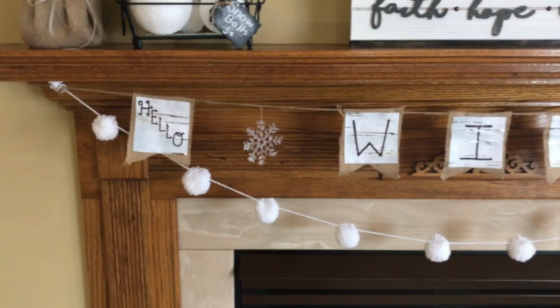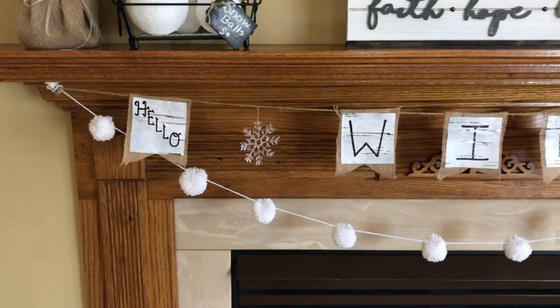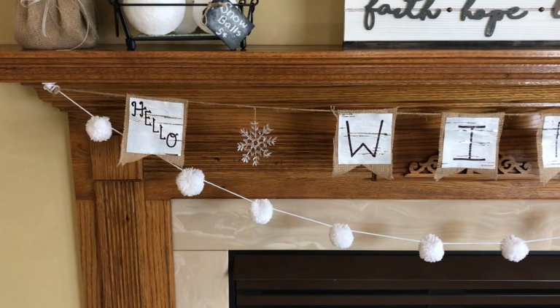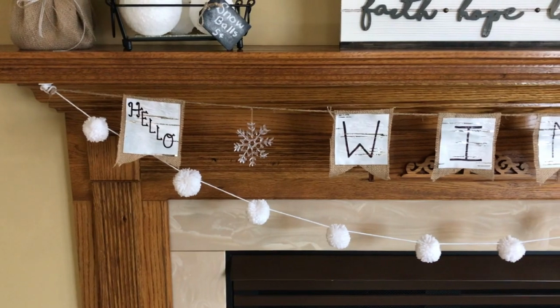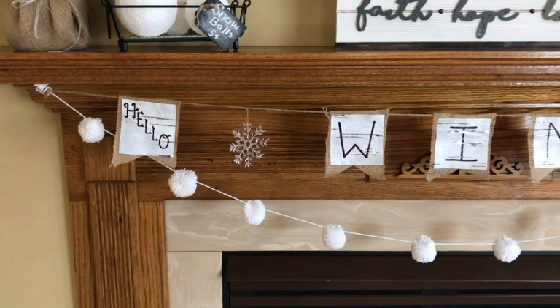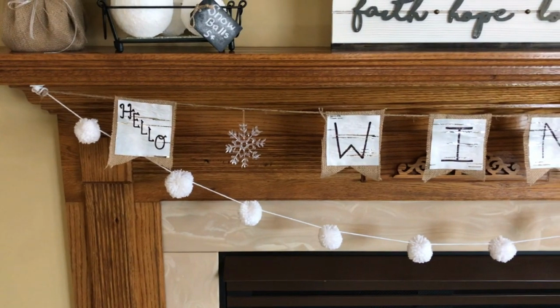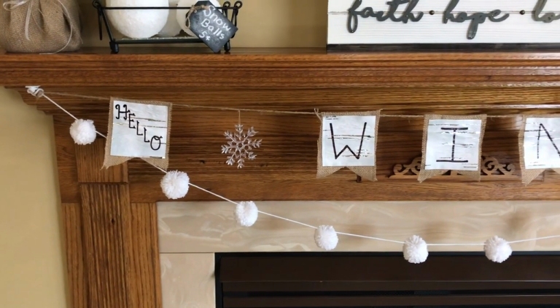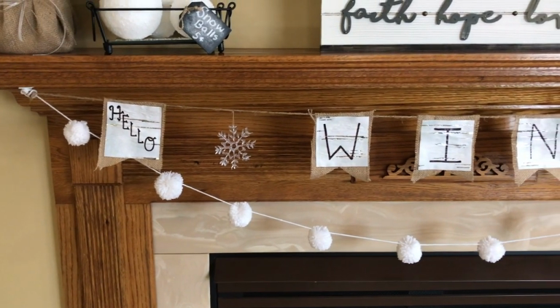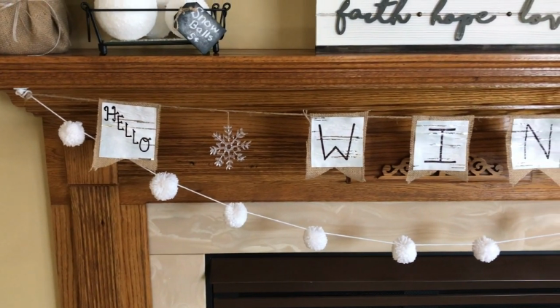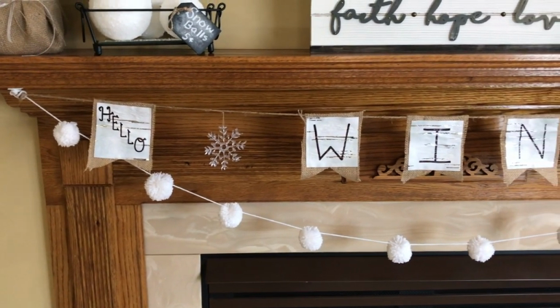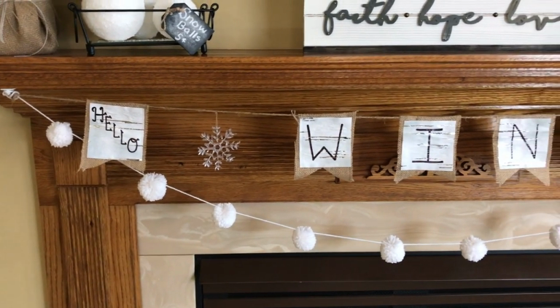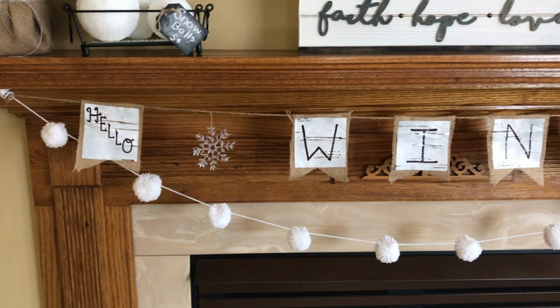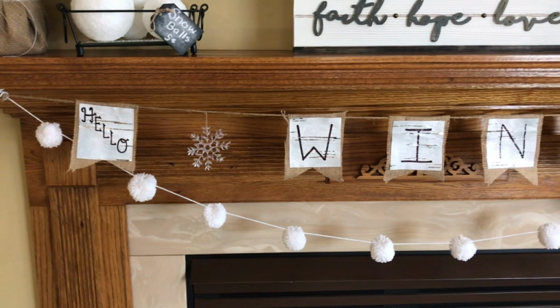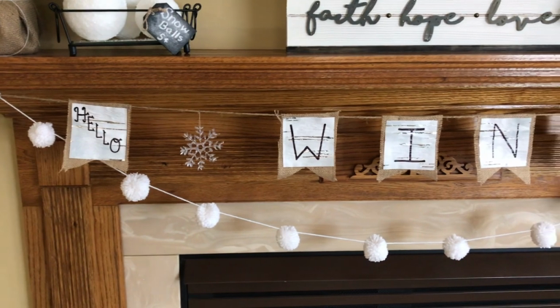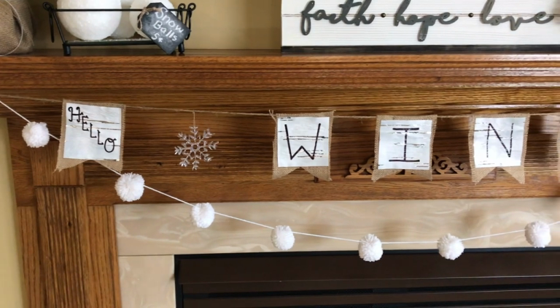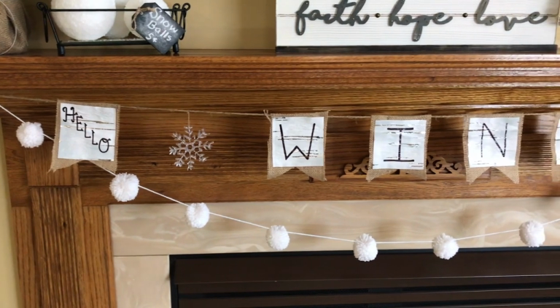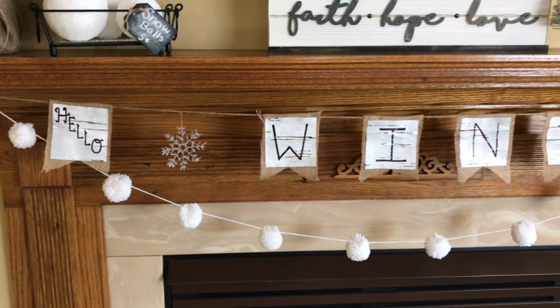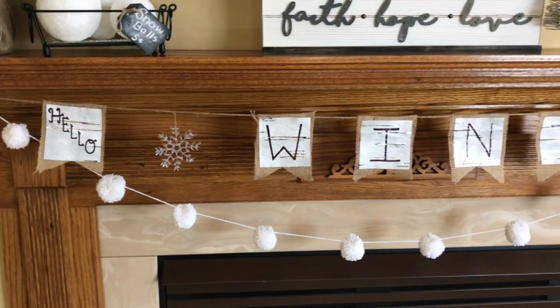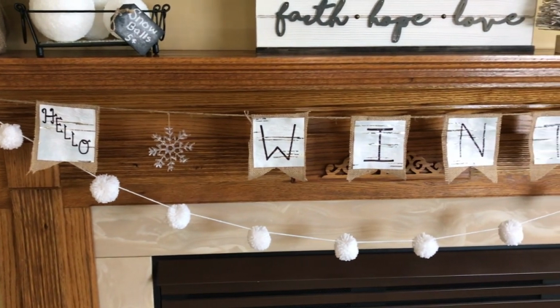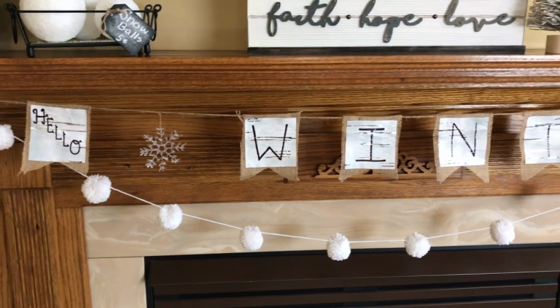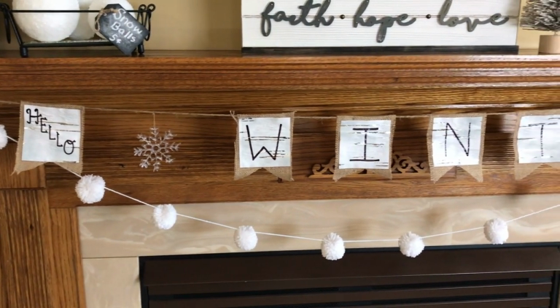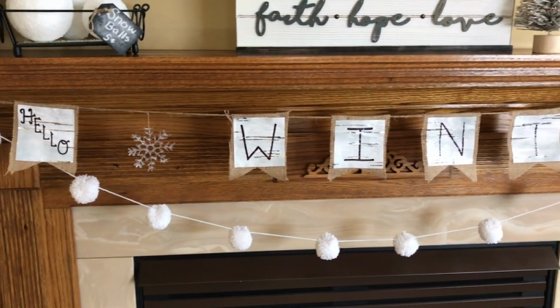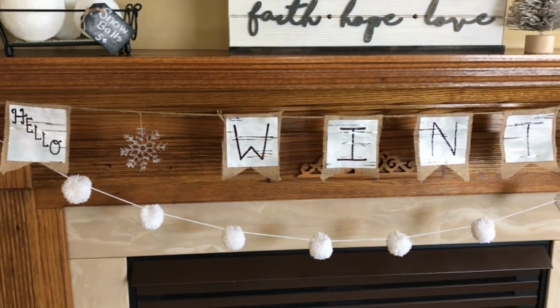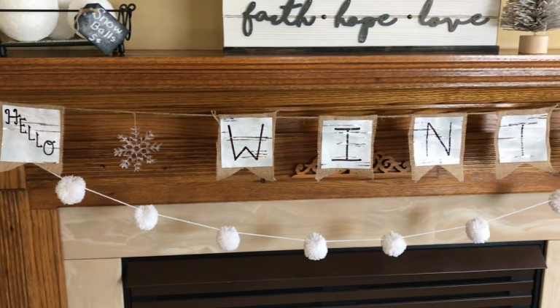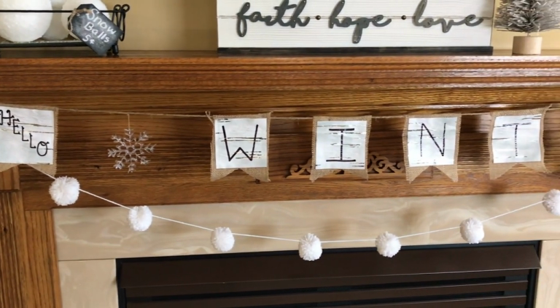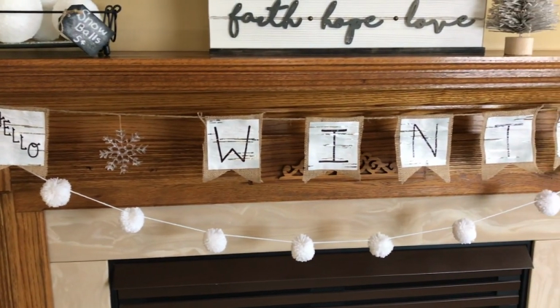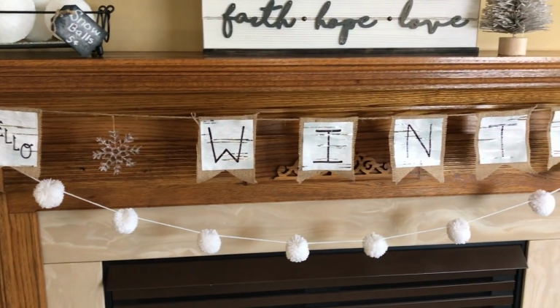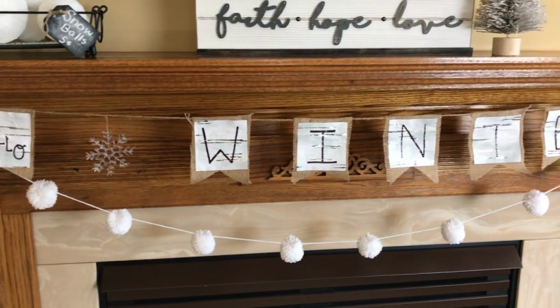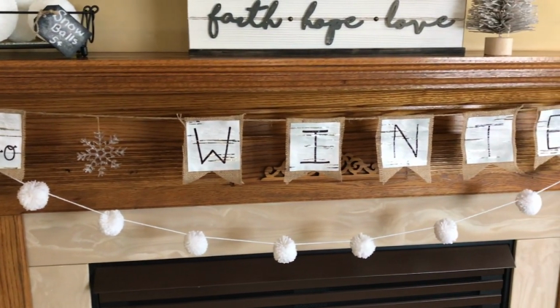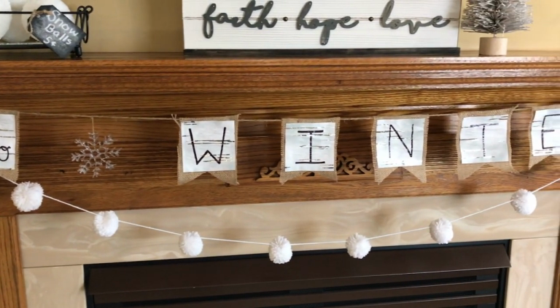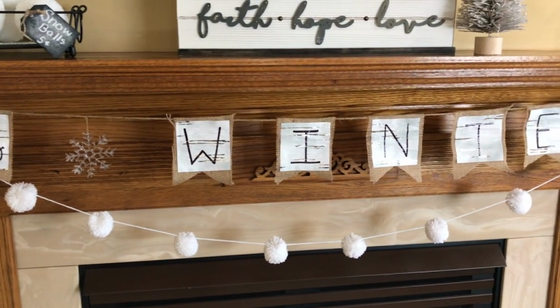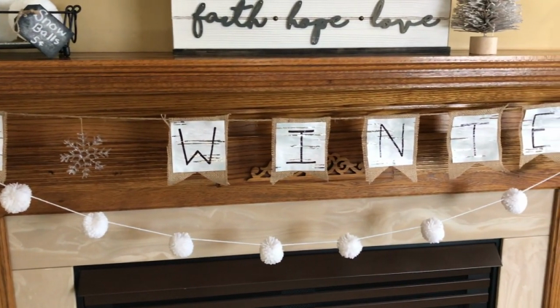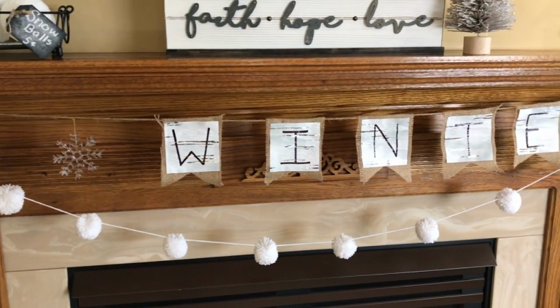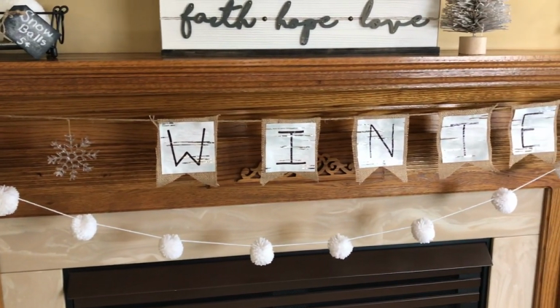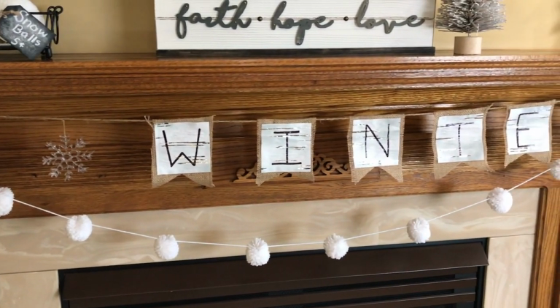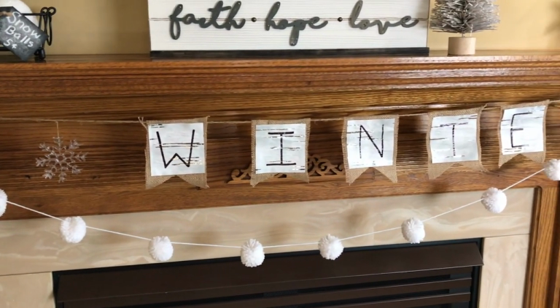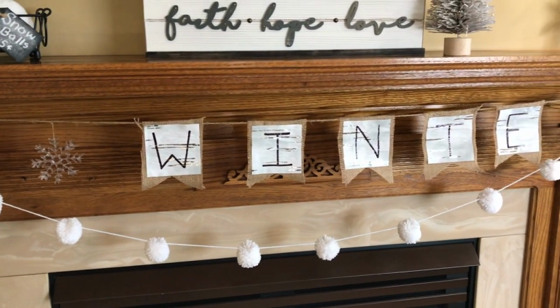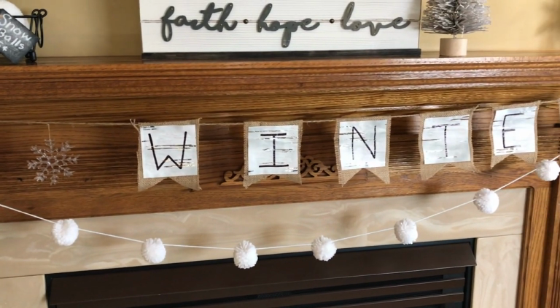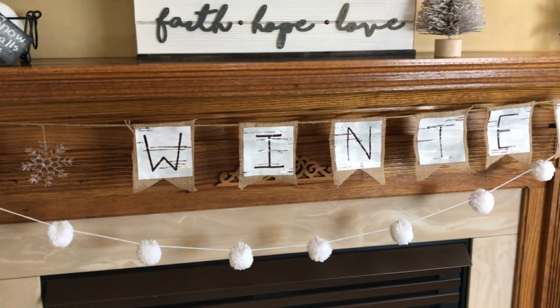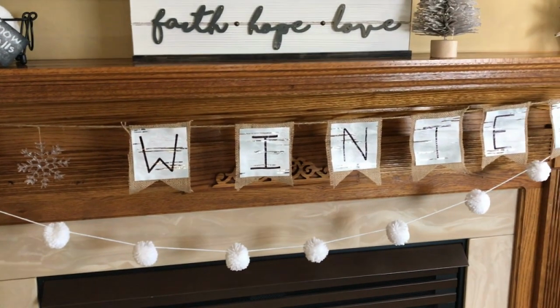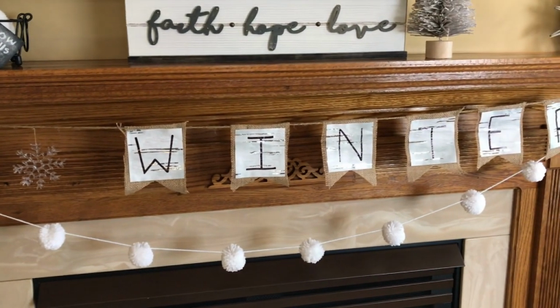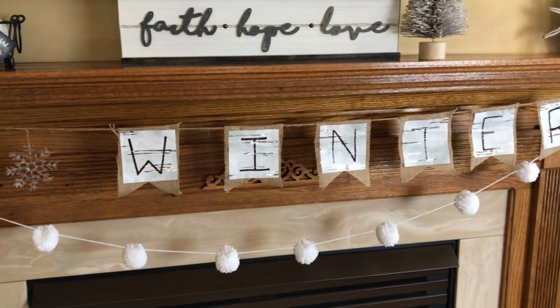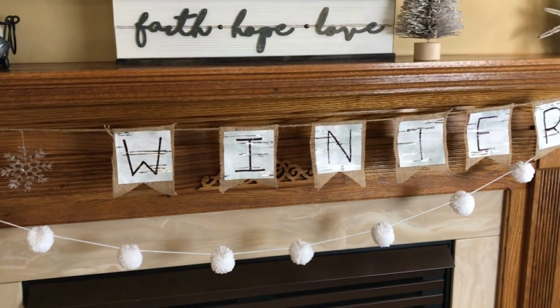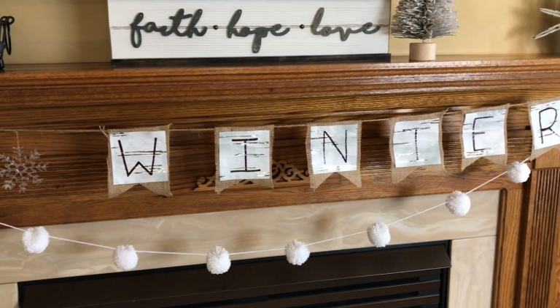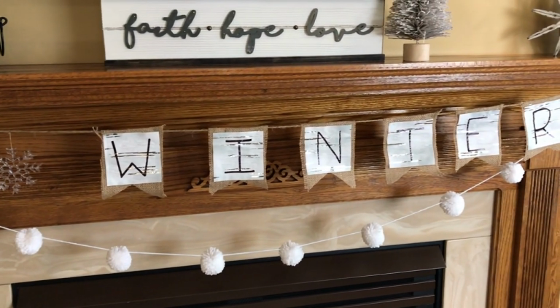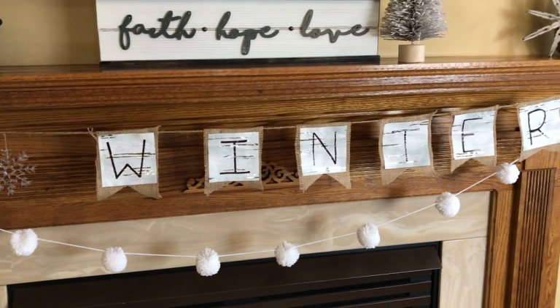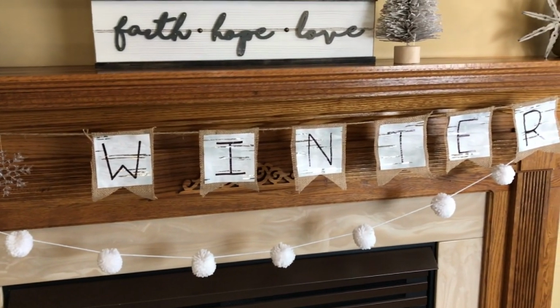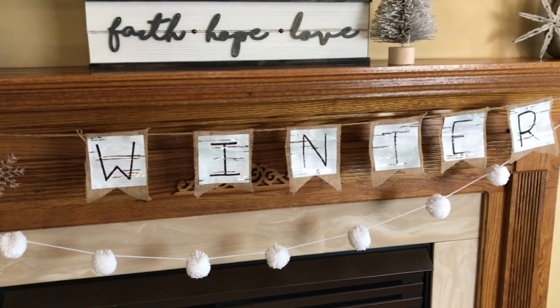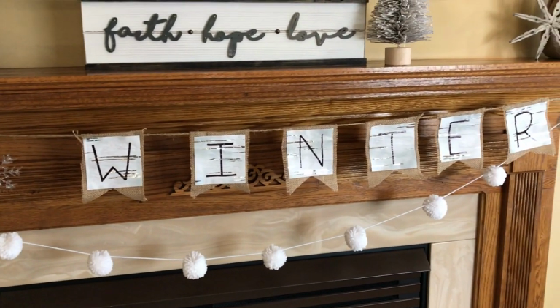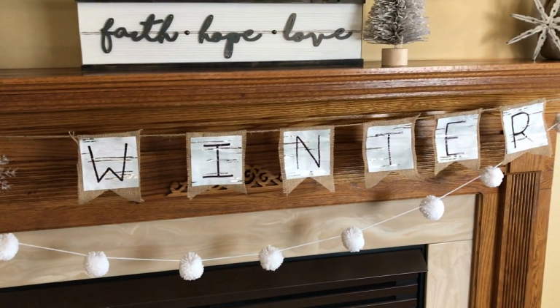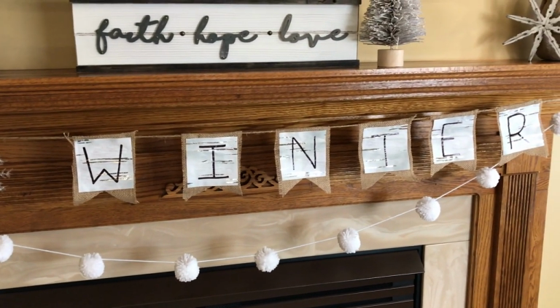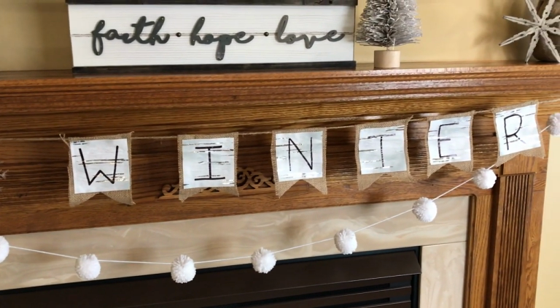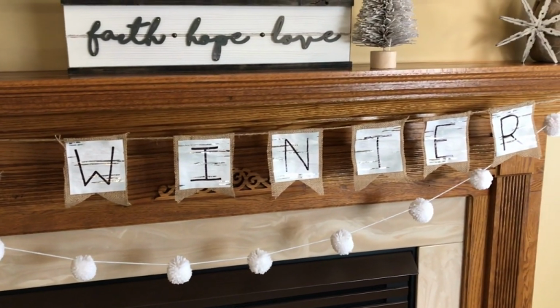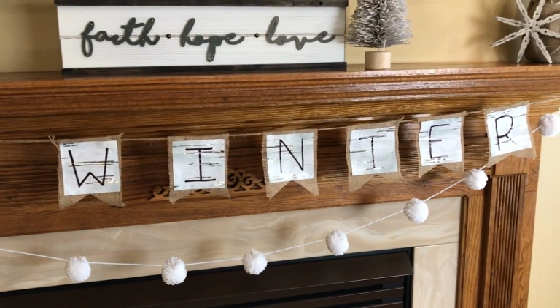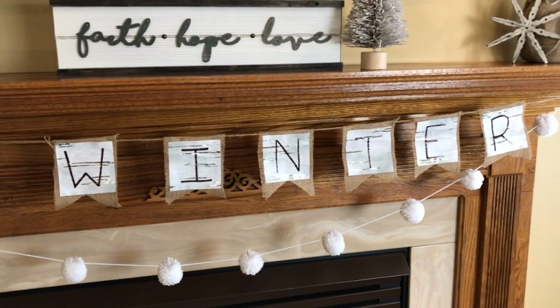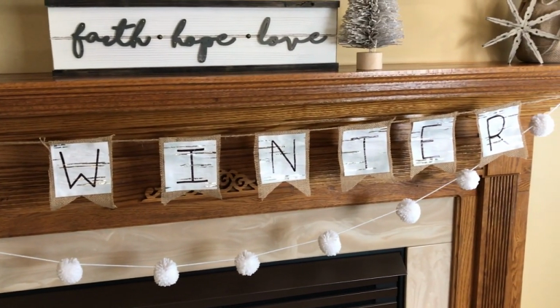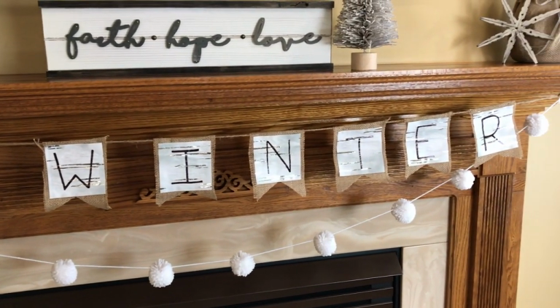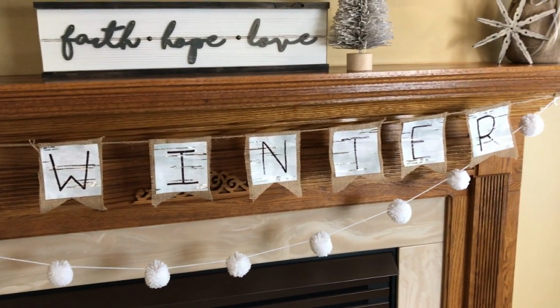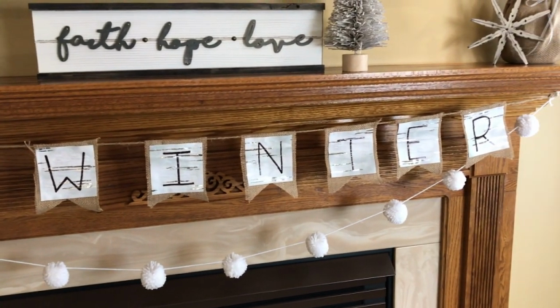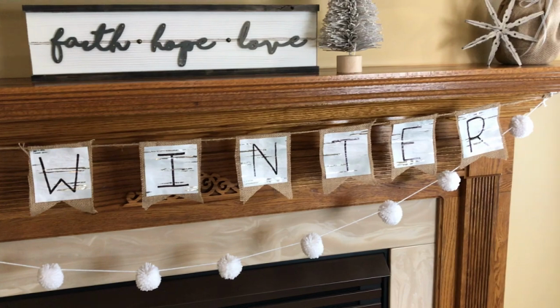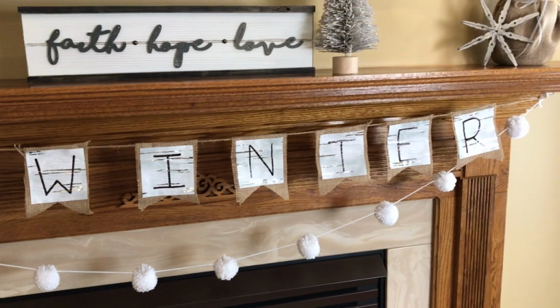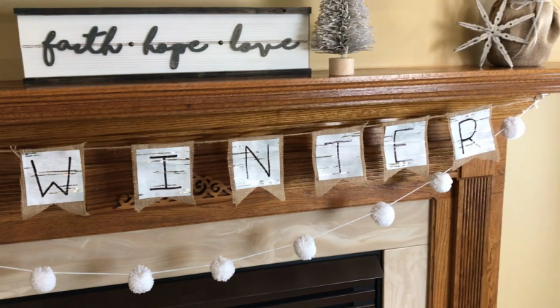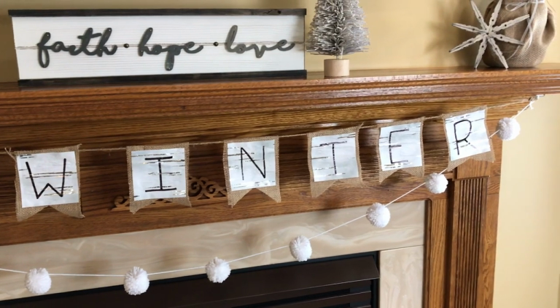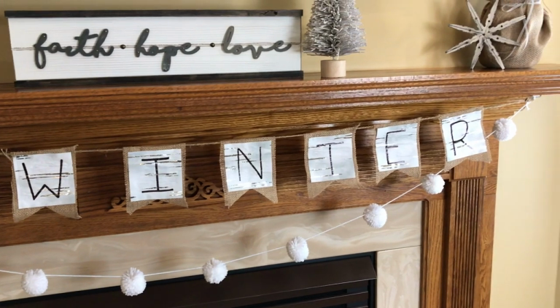And here's a closer look at the pom-pom garland and the 'Hello Winter' banner — I really love how it turned out.